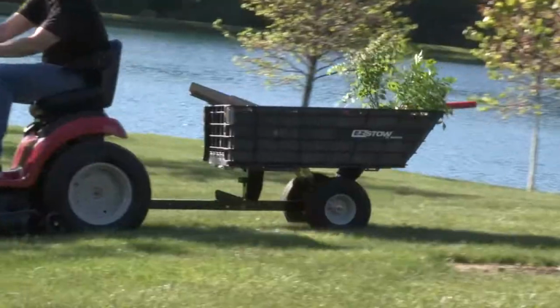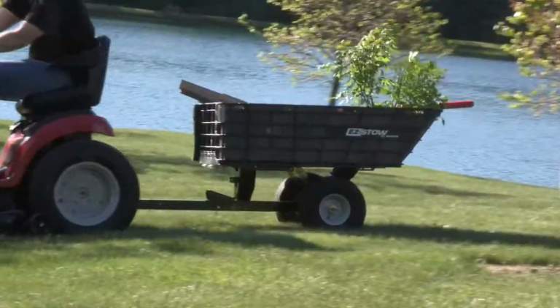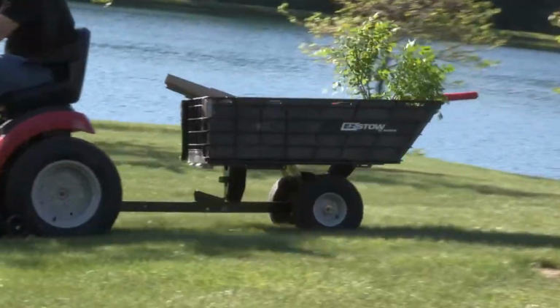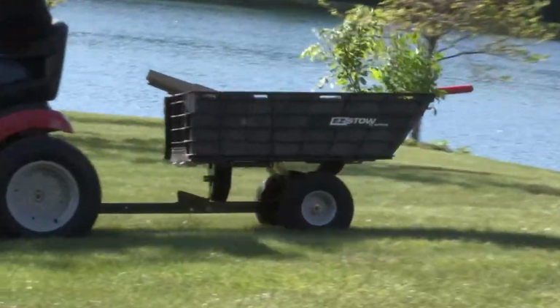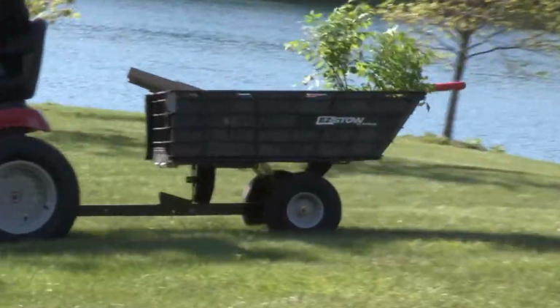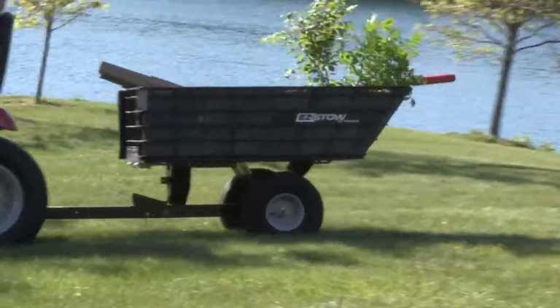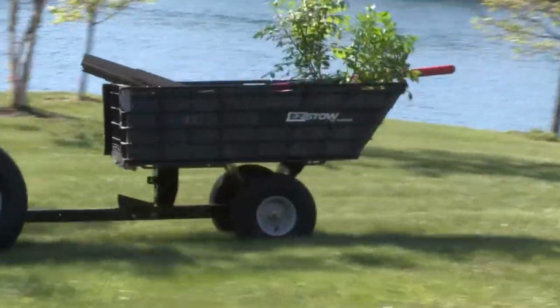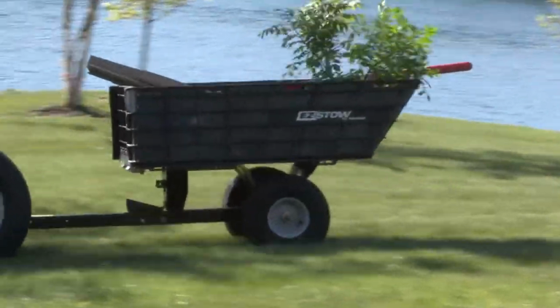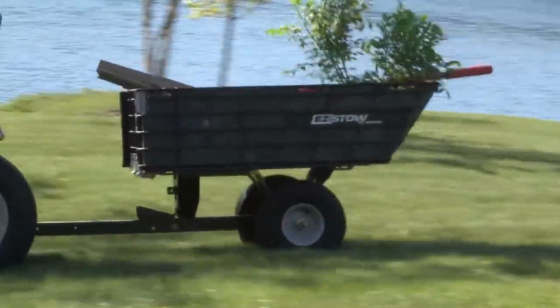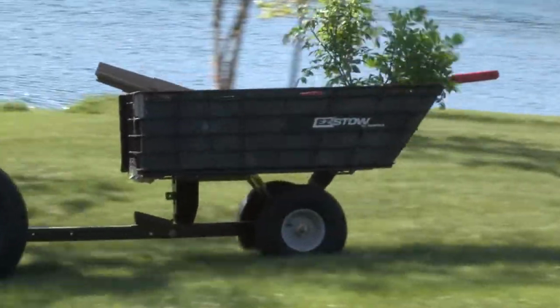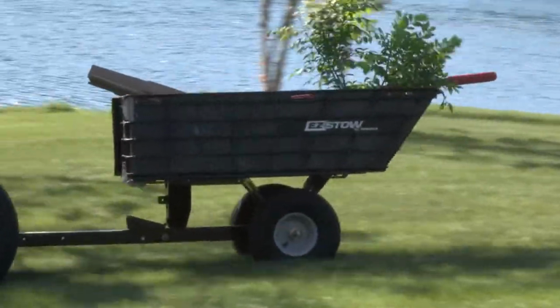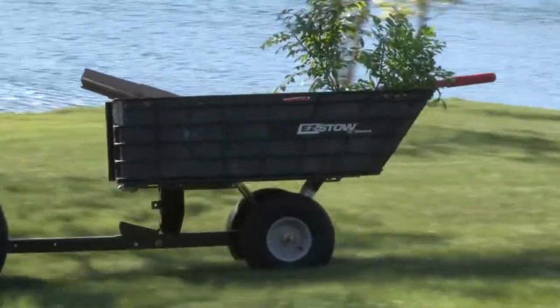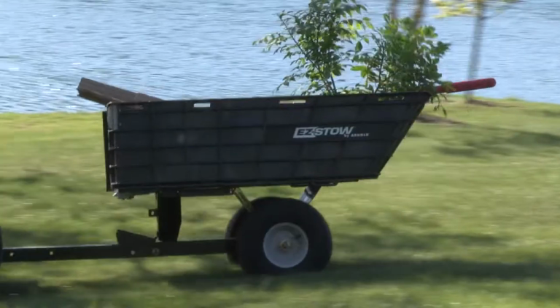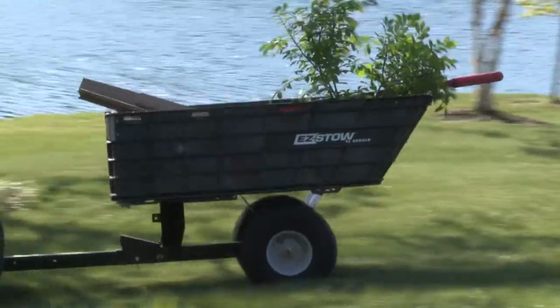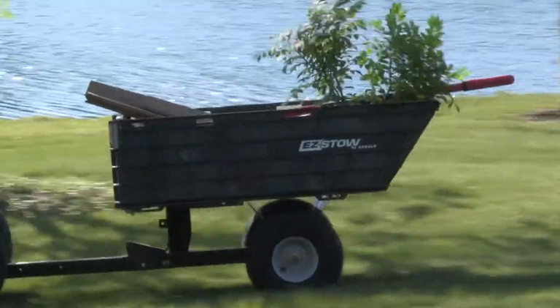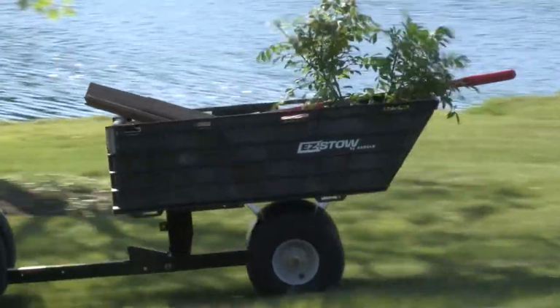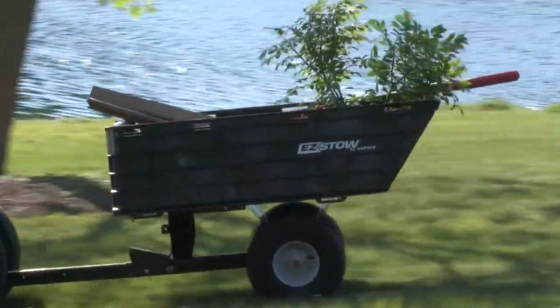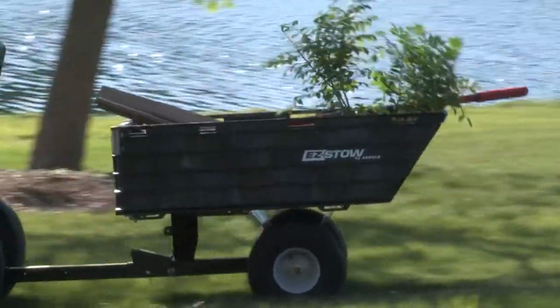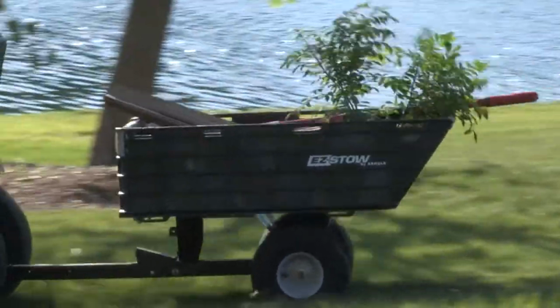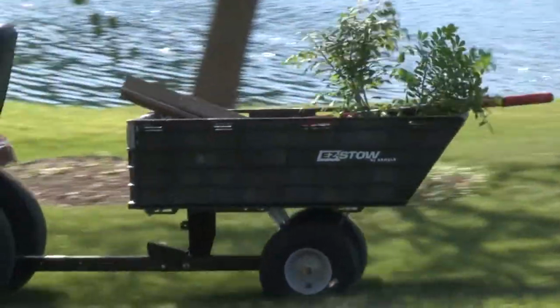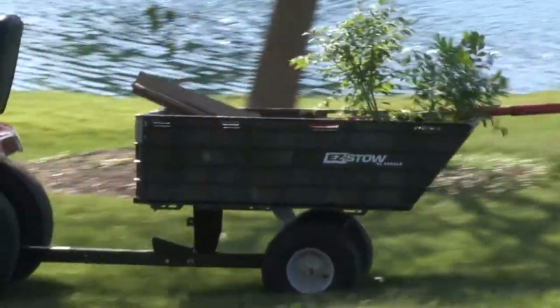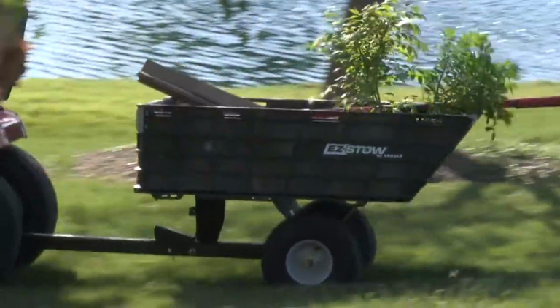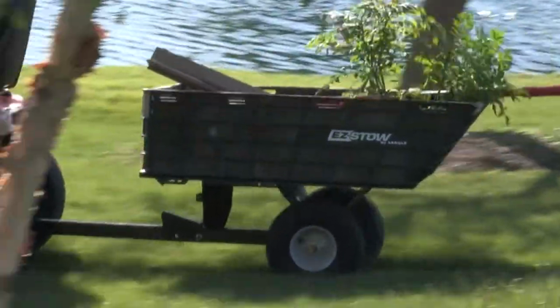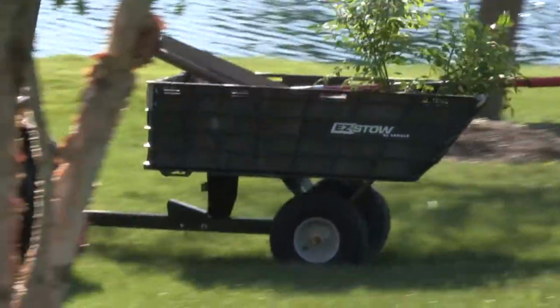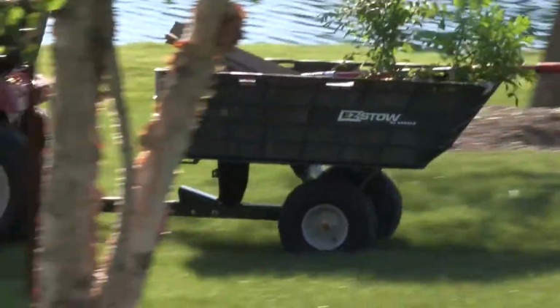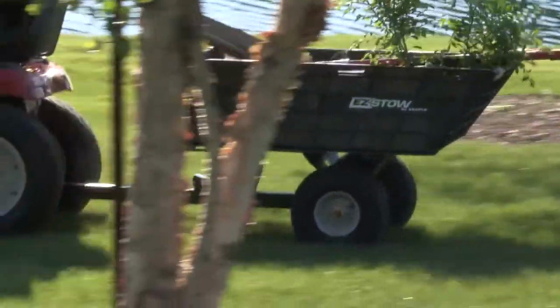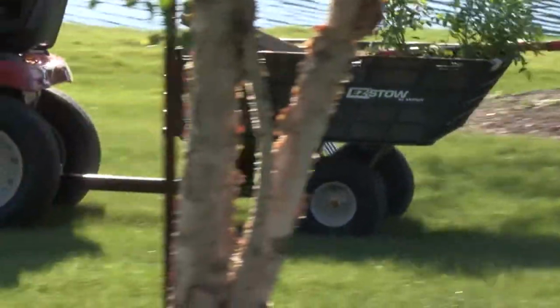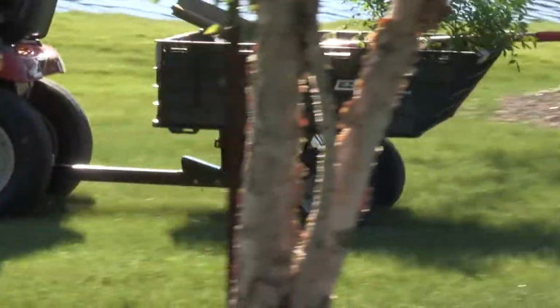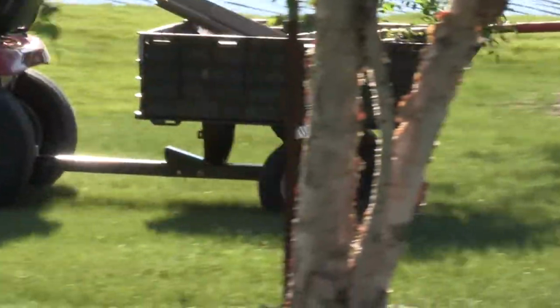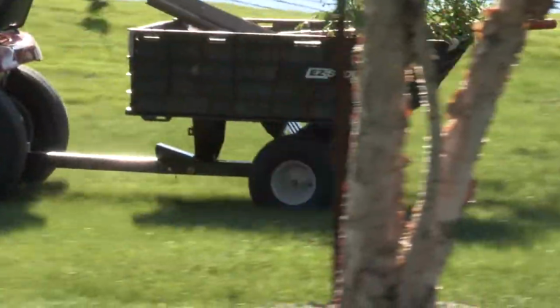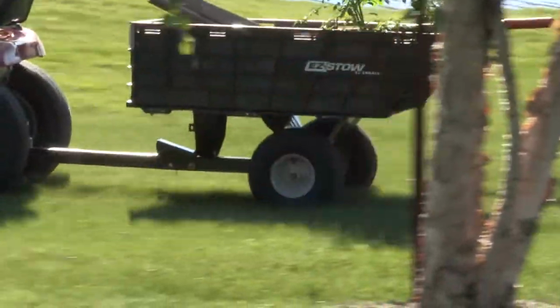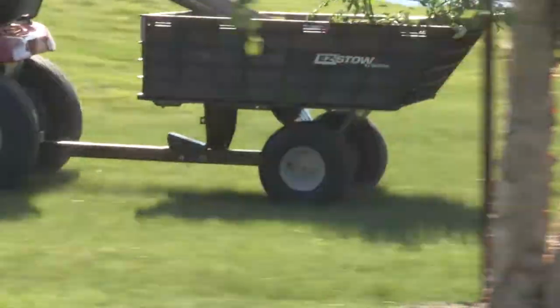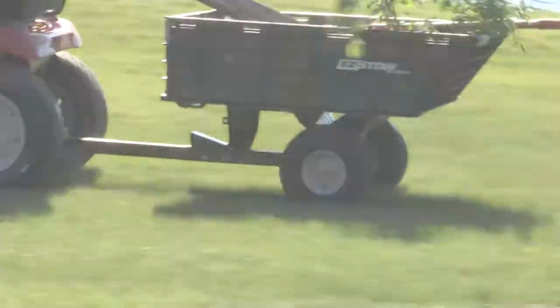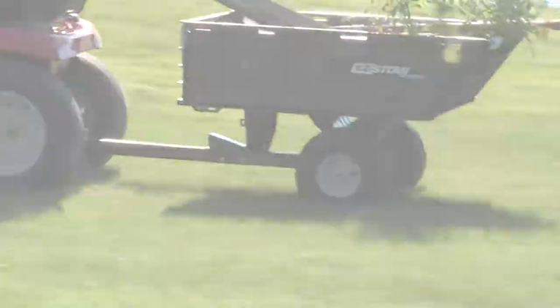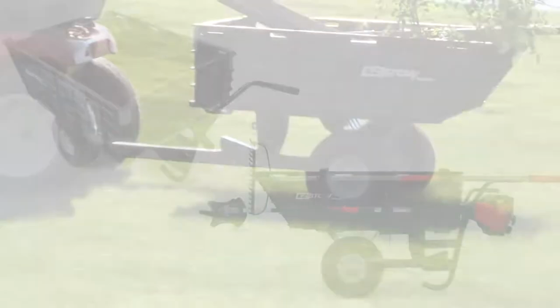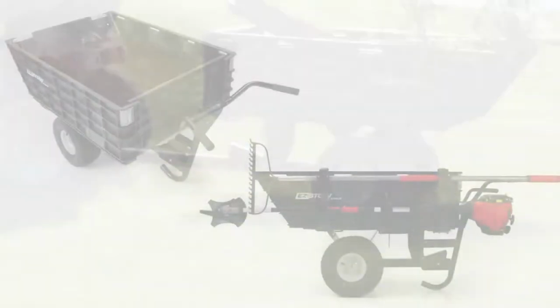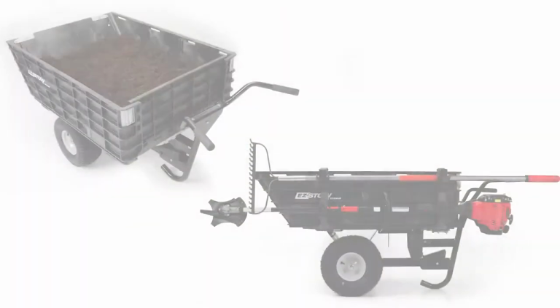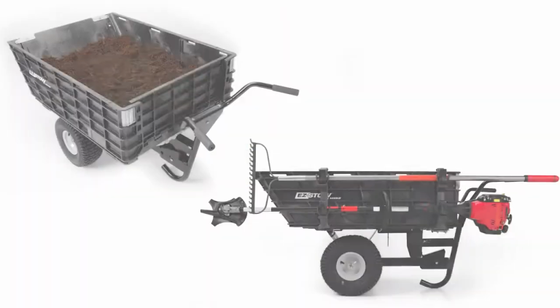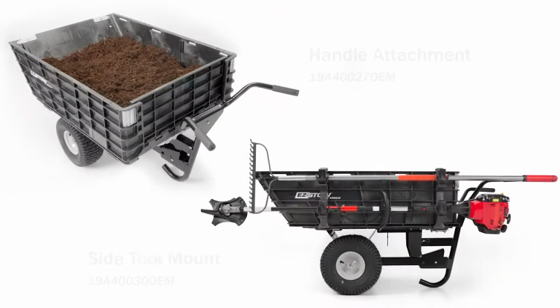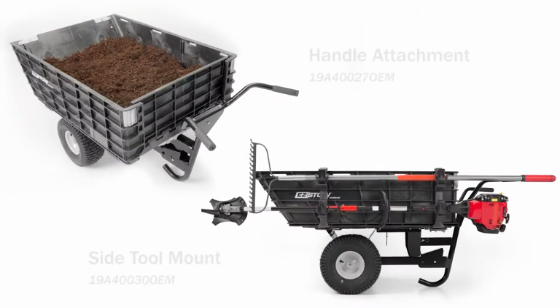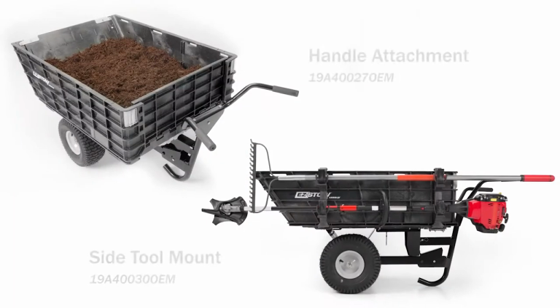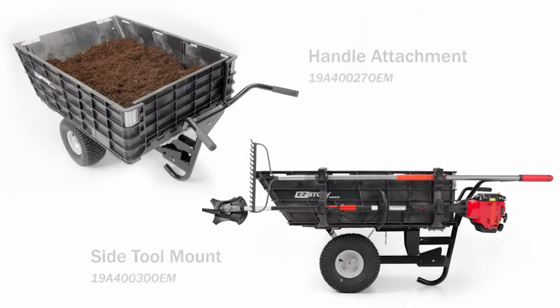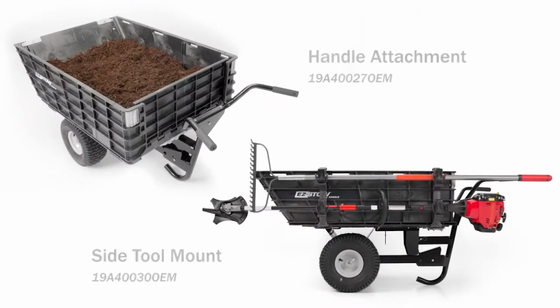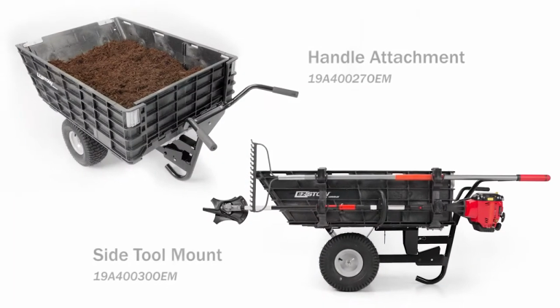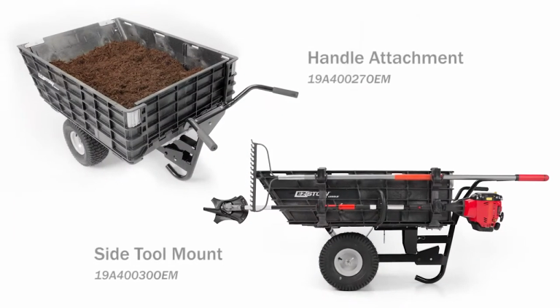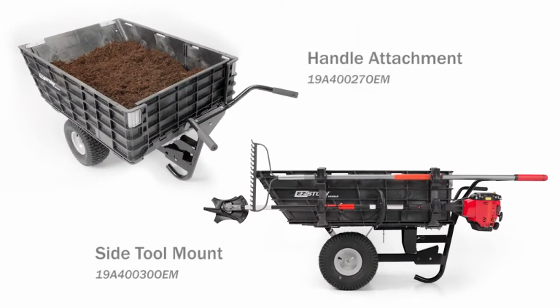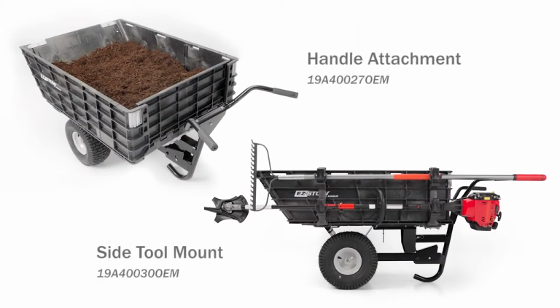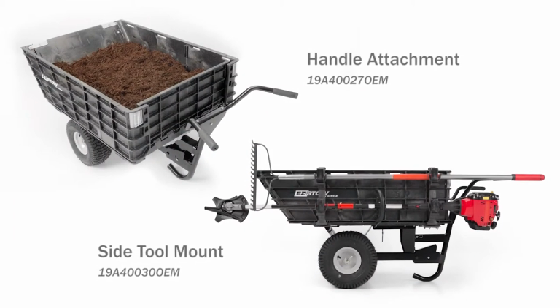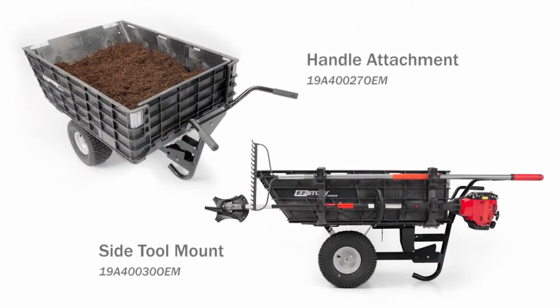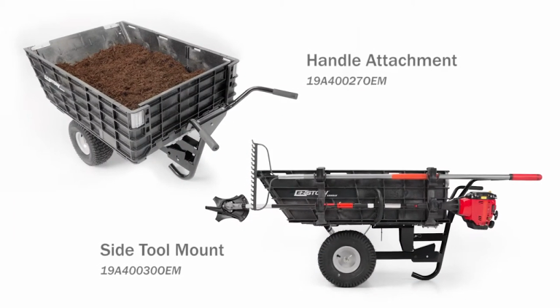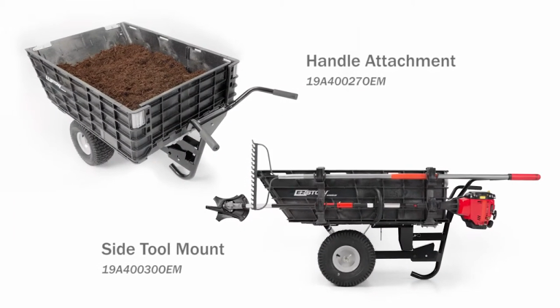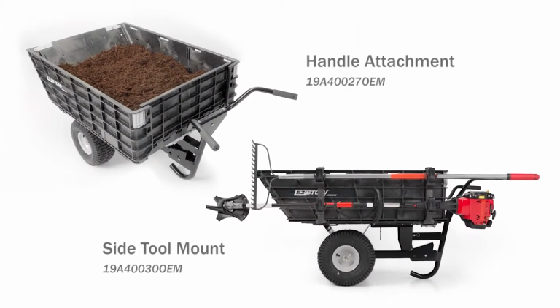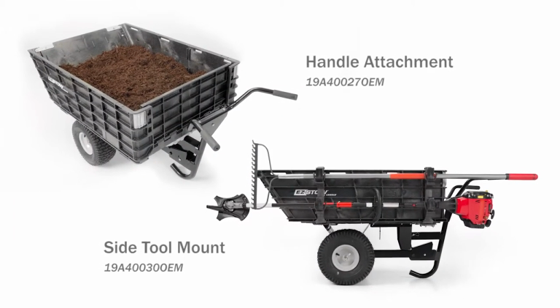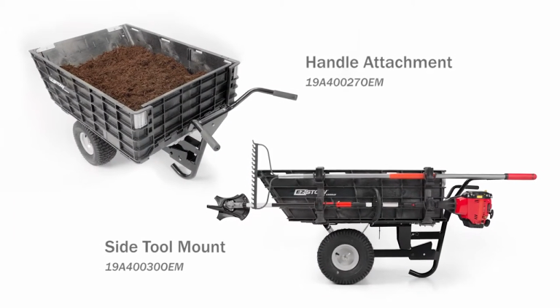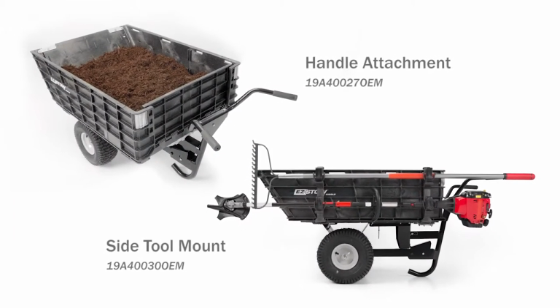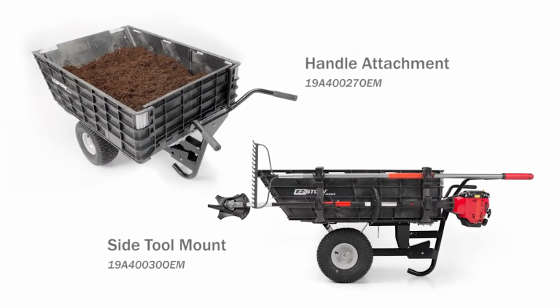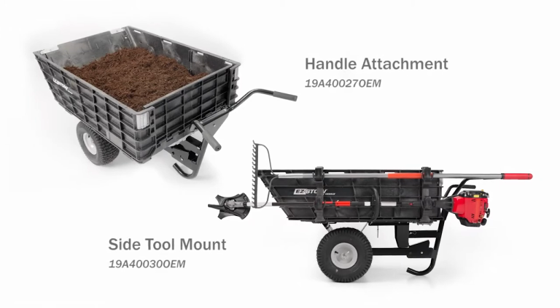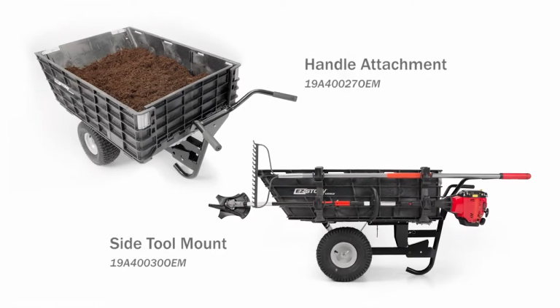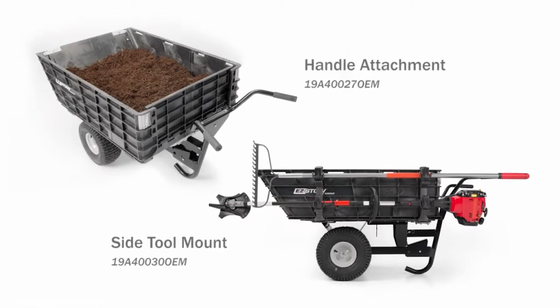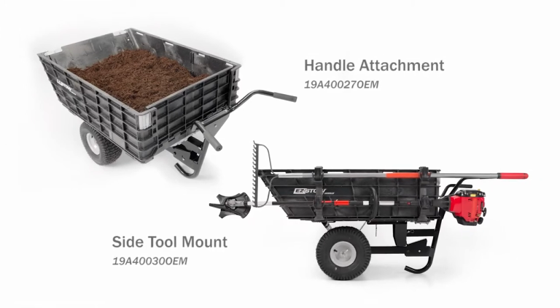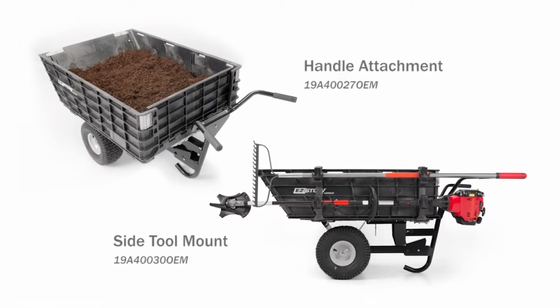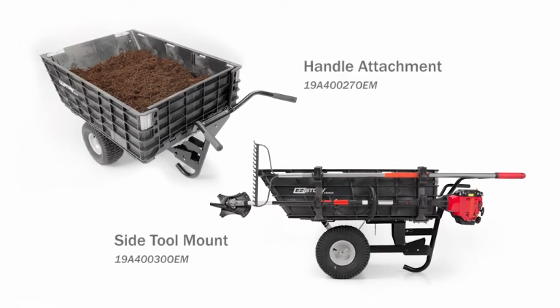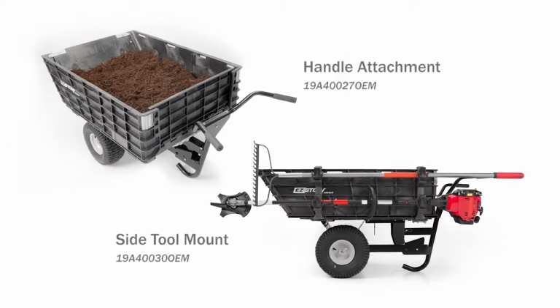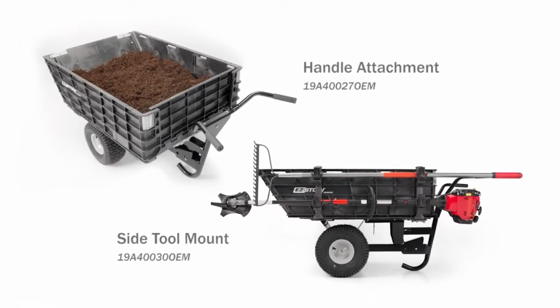We will also show you how to connect the Easy Stow Hauler to a lawn tractor, and finally, how to apply and use the wheelbarrow and tool mount accessories.